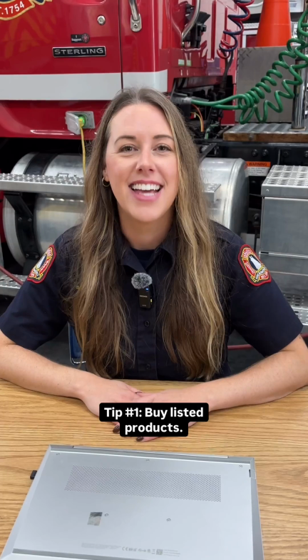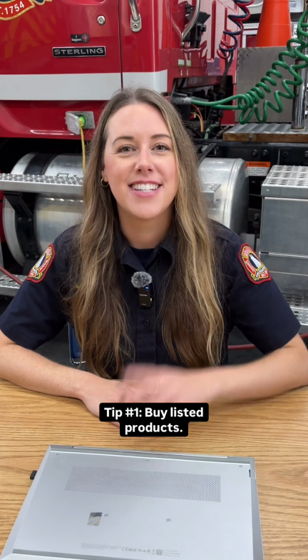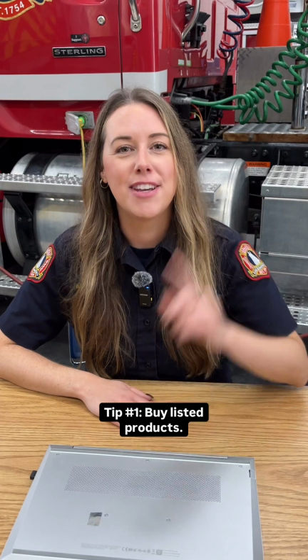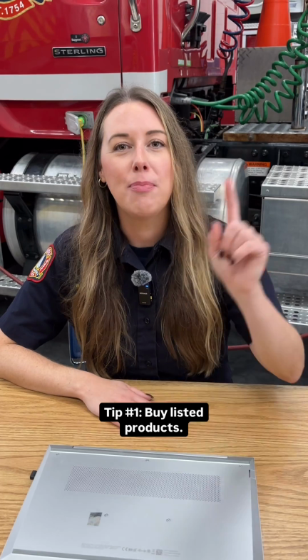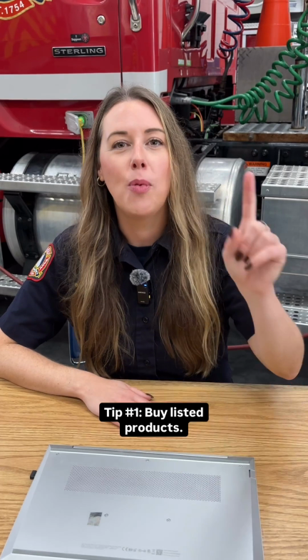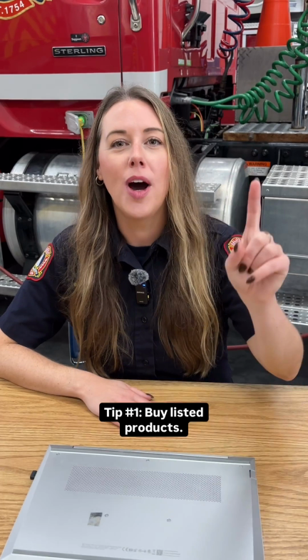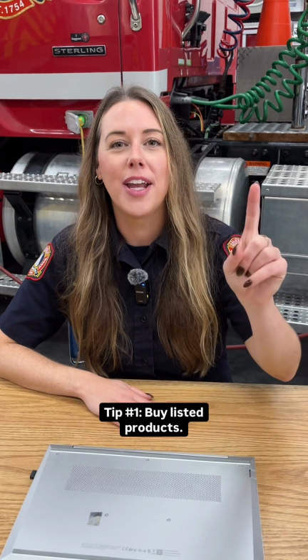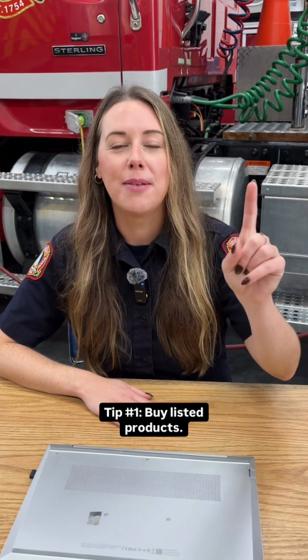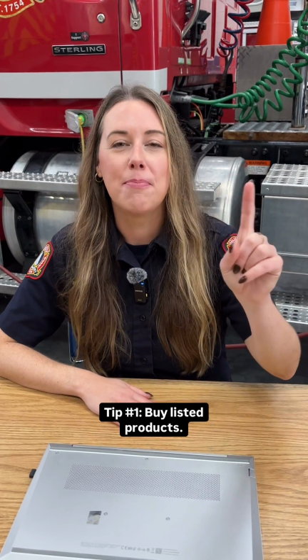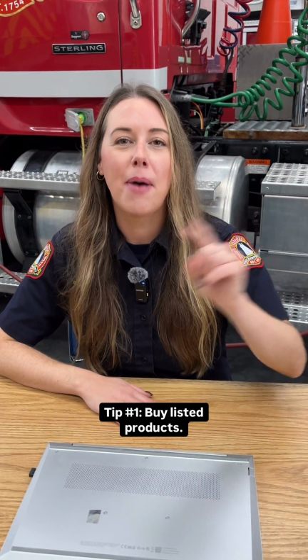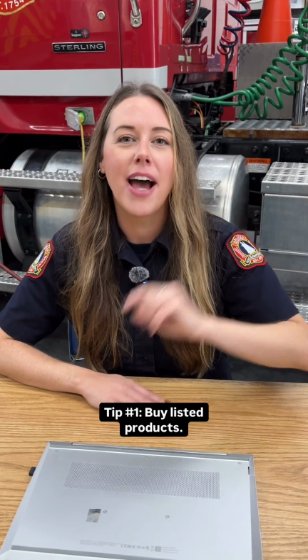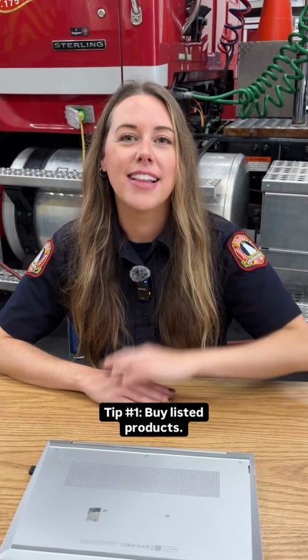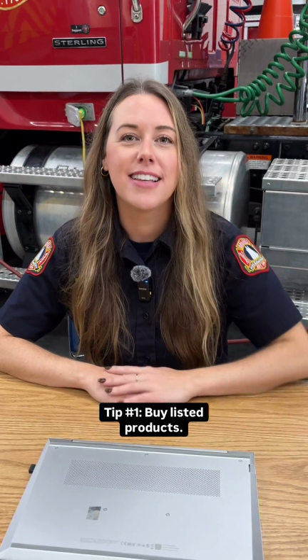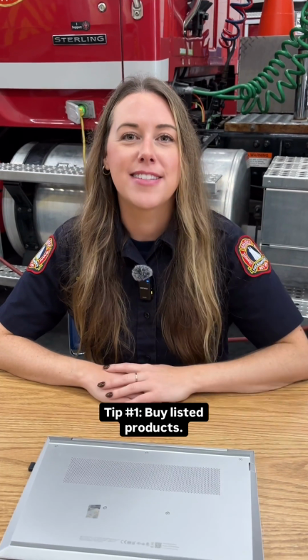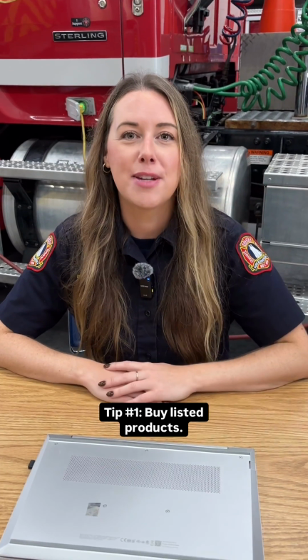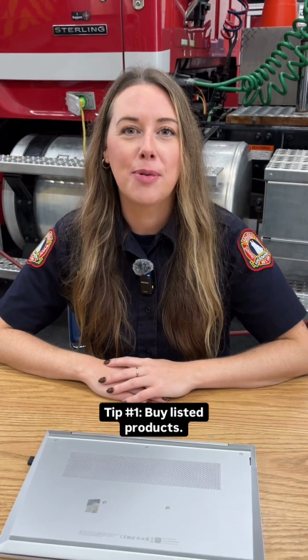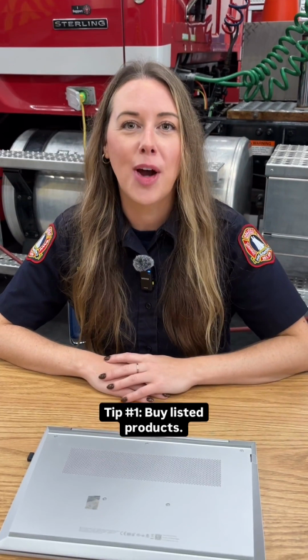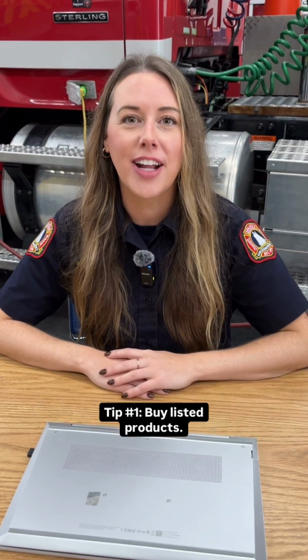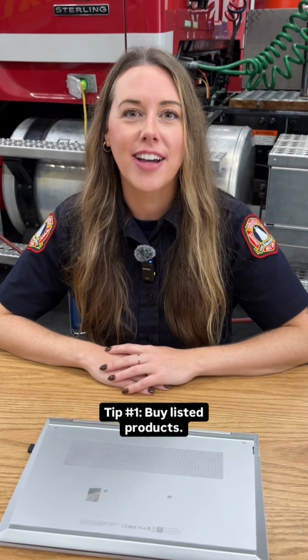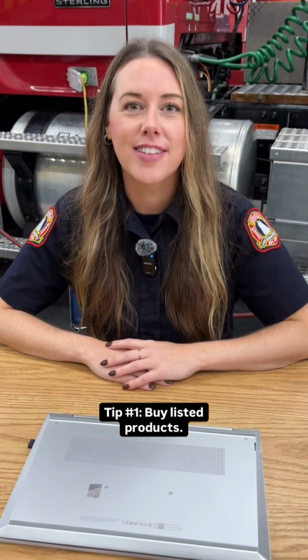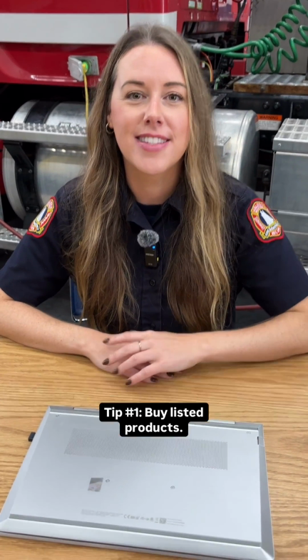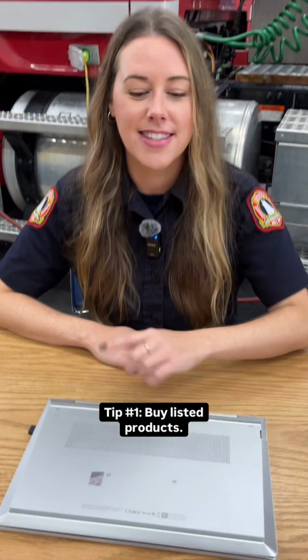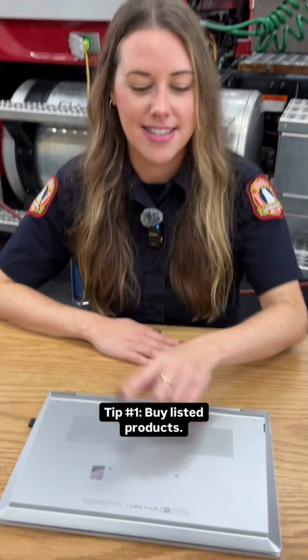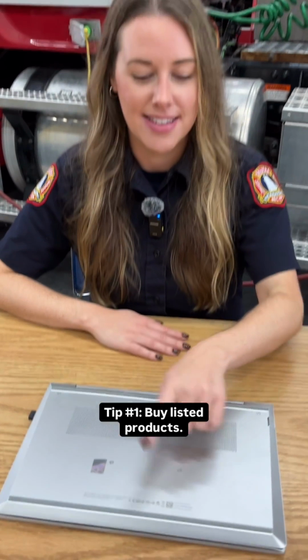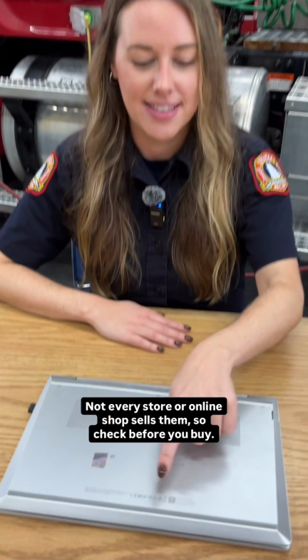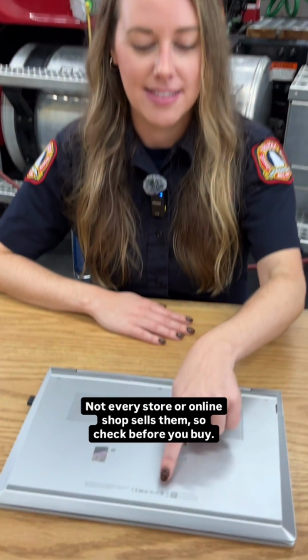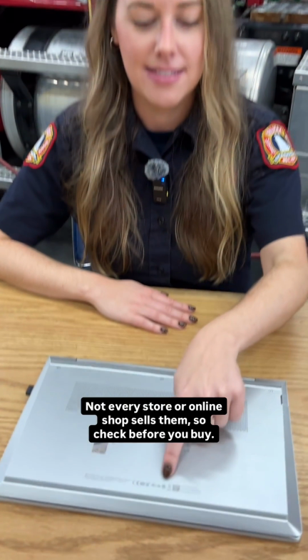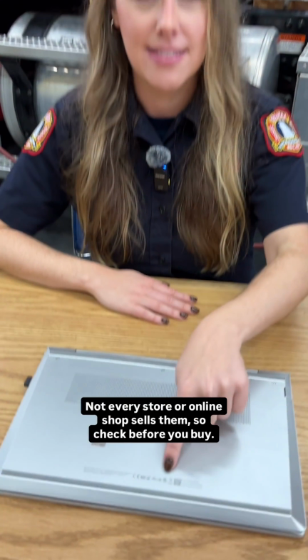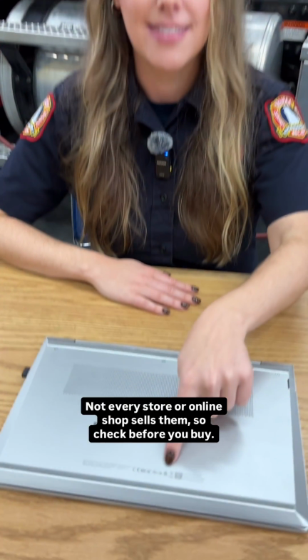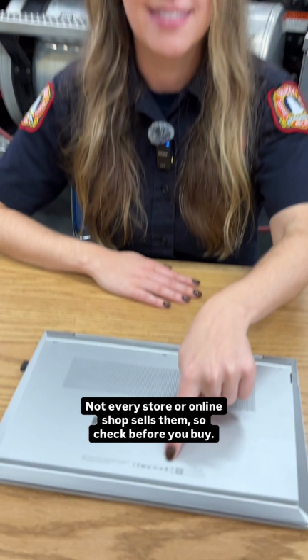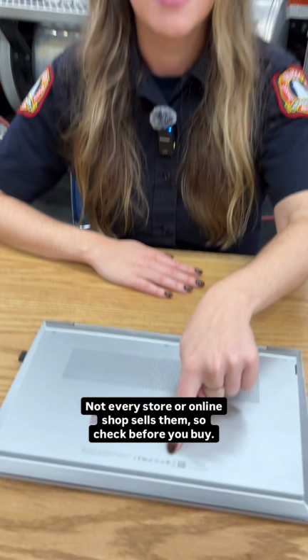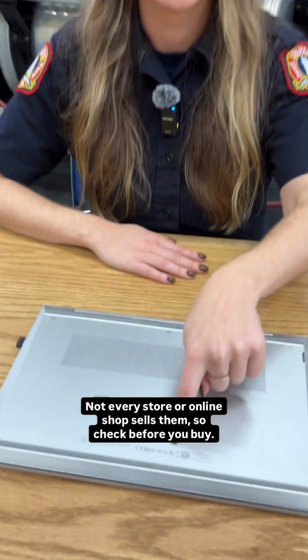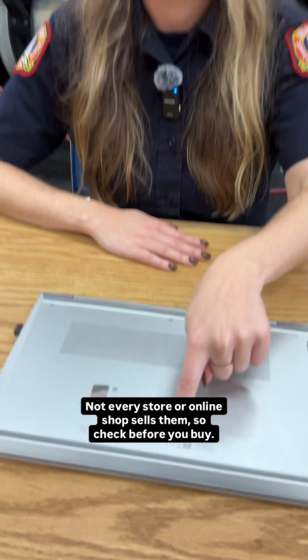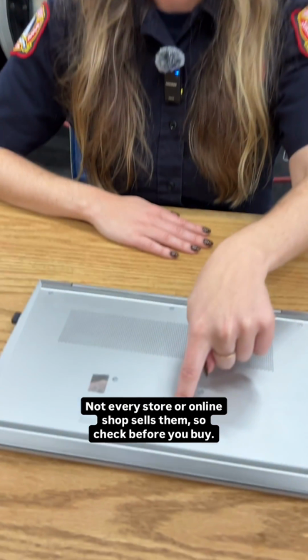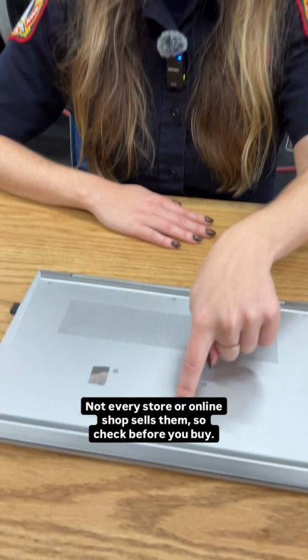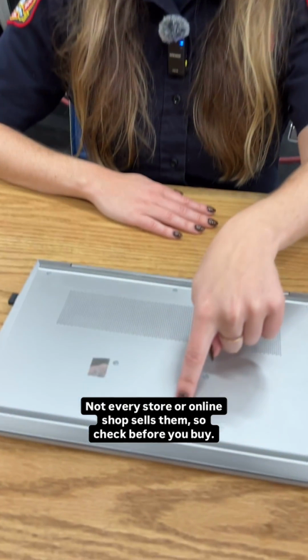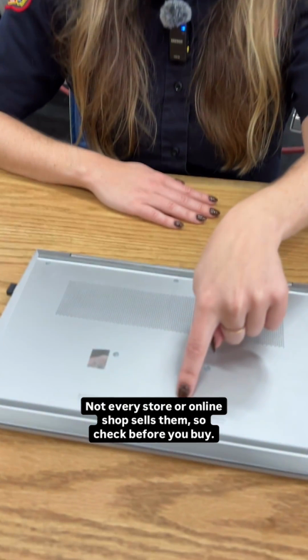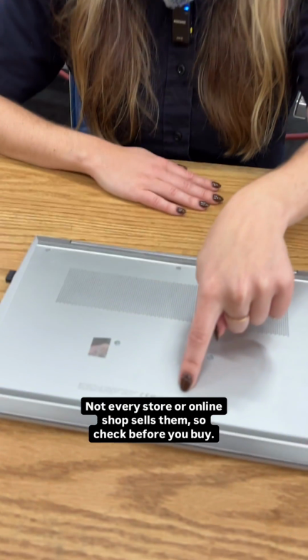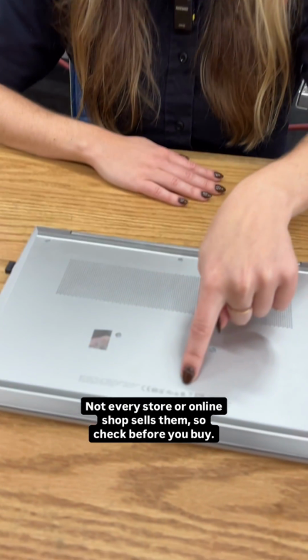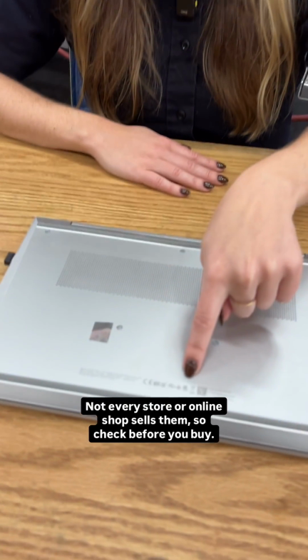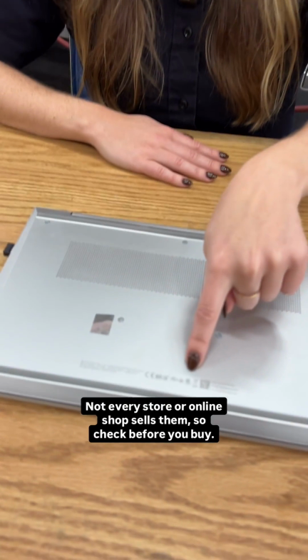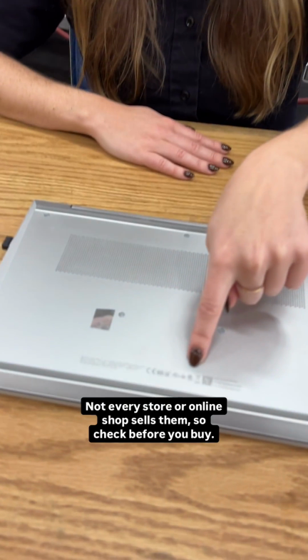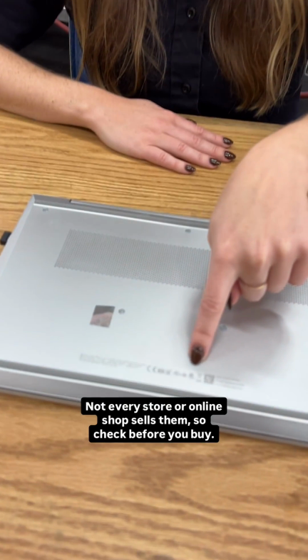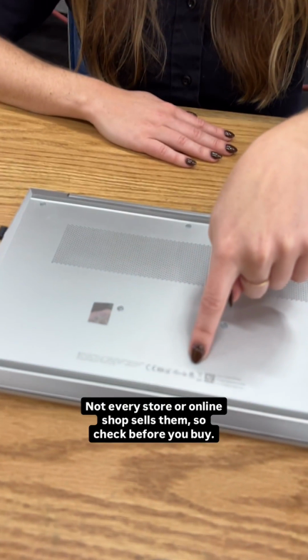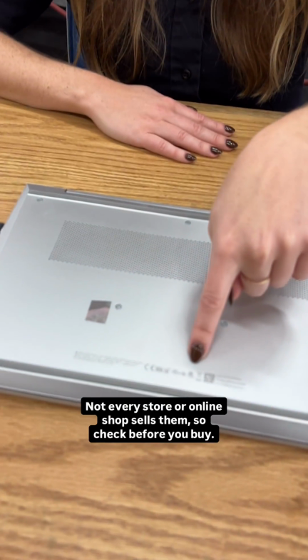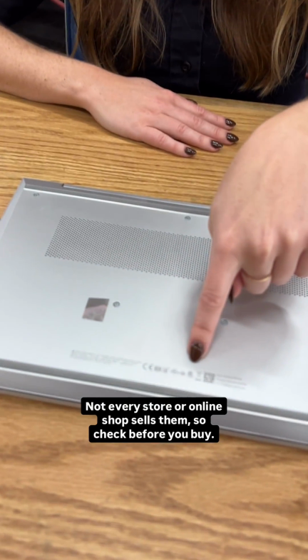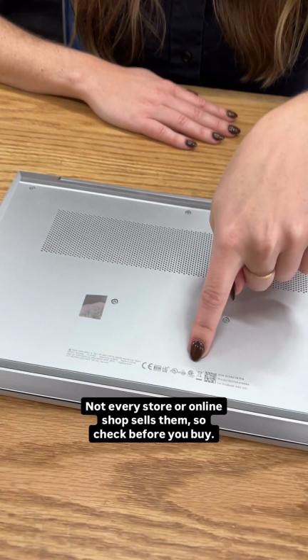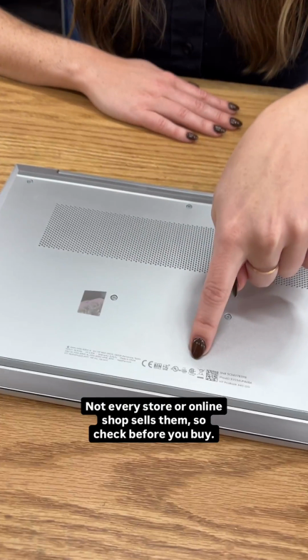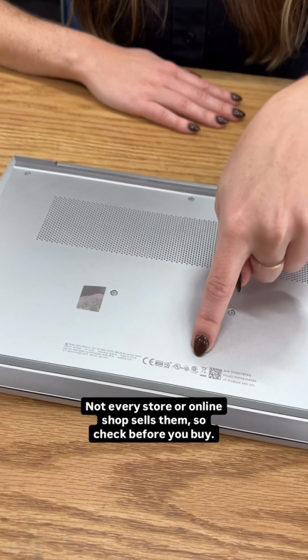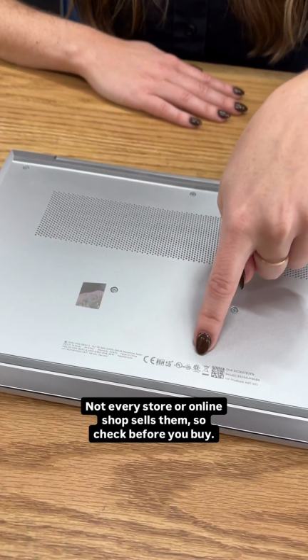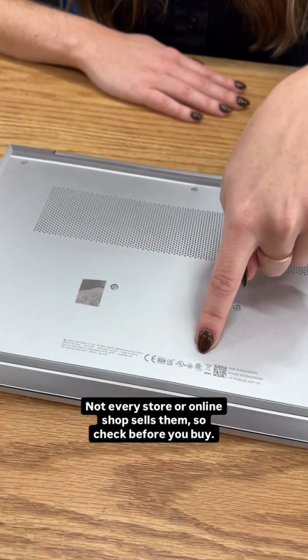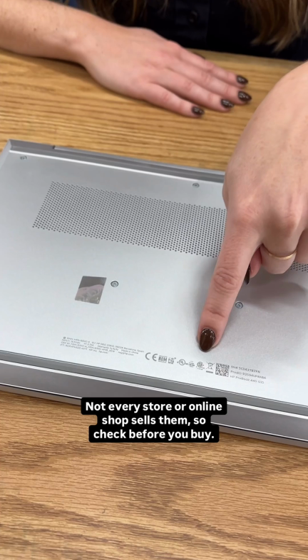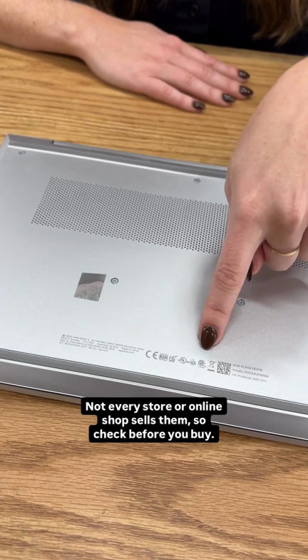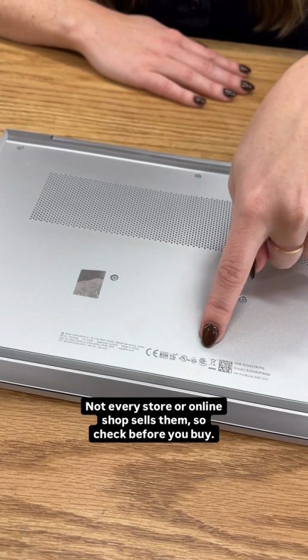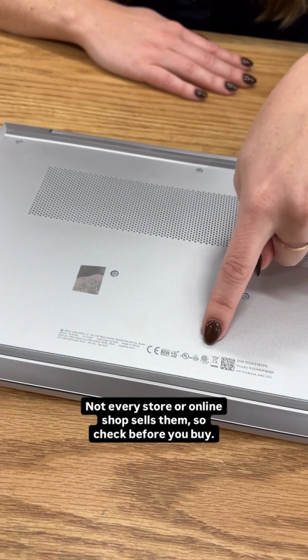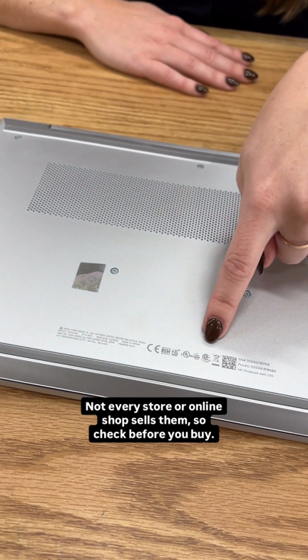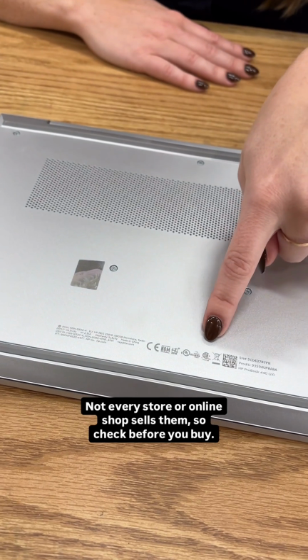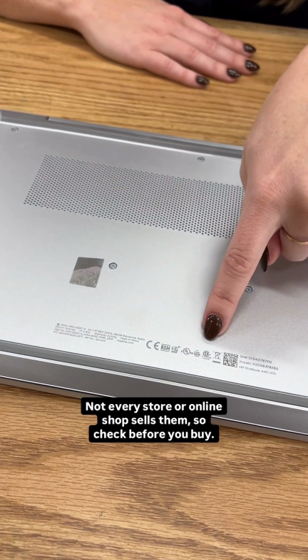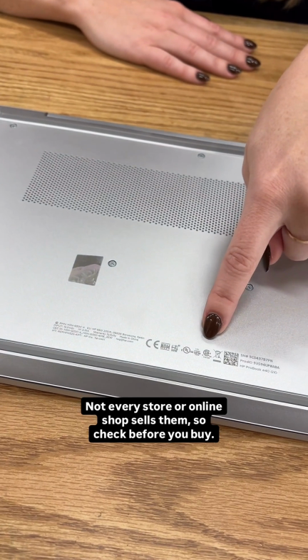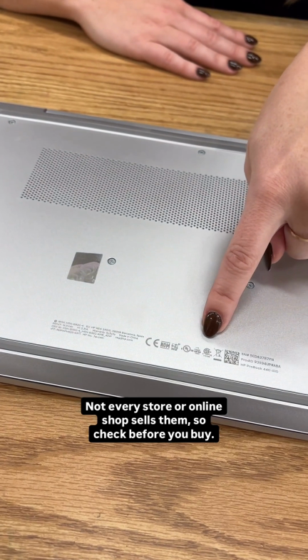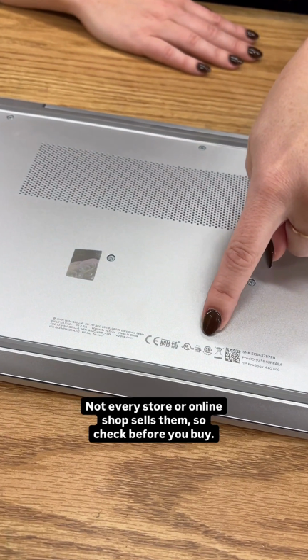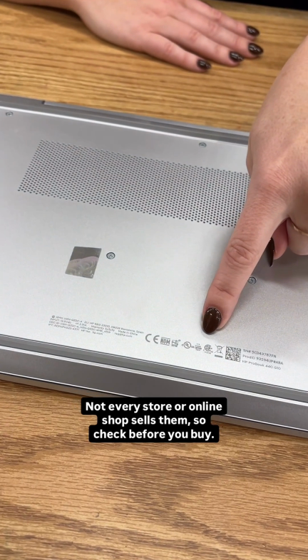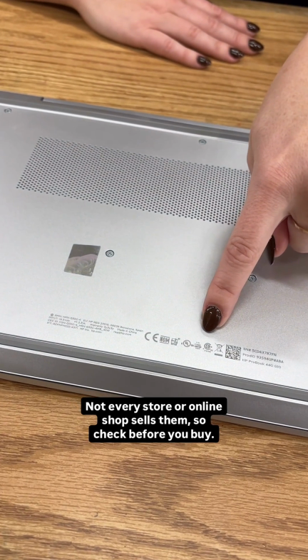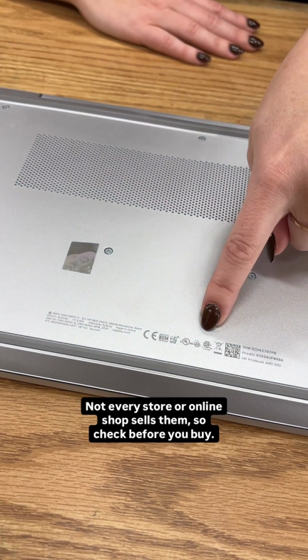Tip 1: Buy listed products. Not every store or online shop sells them, so check before you buy.